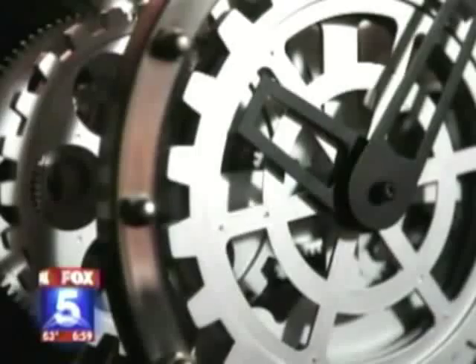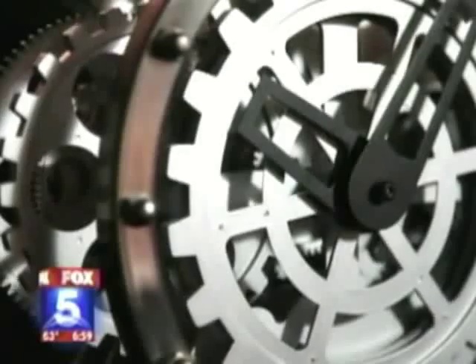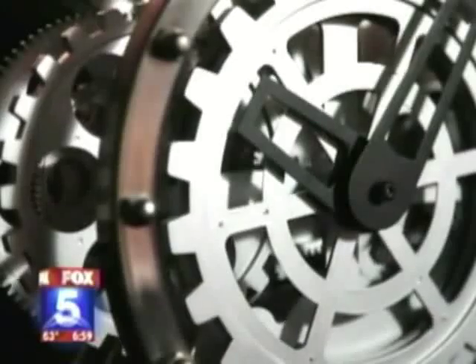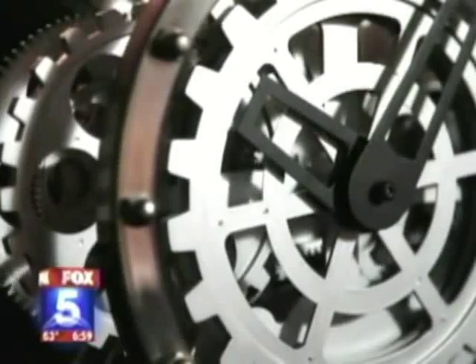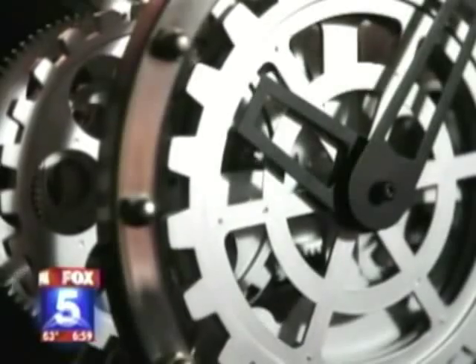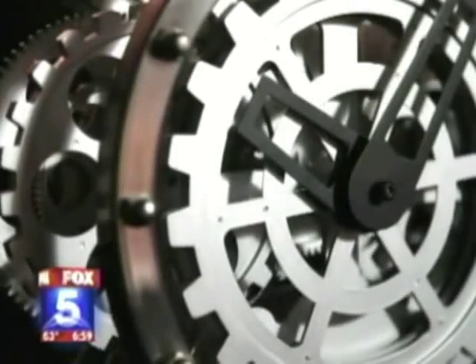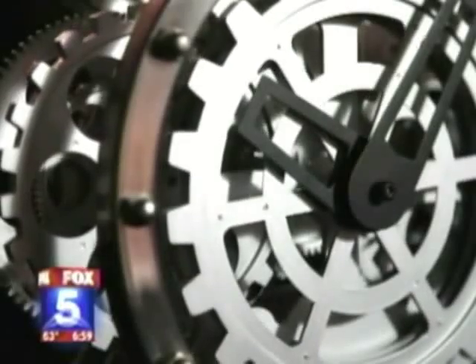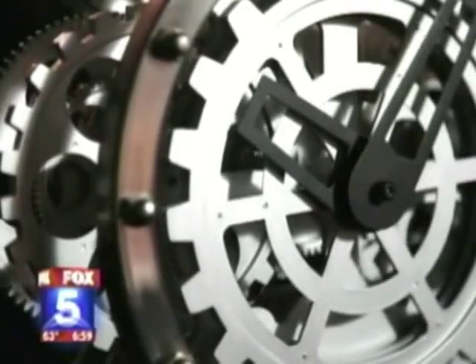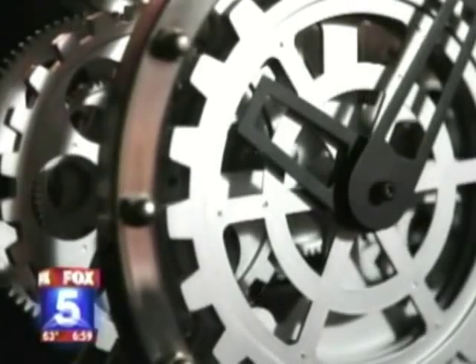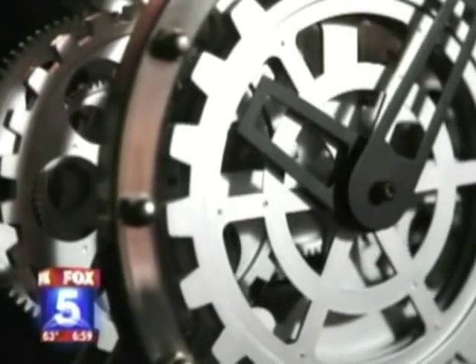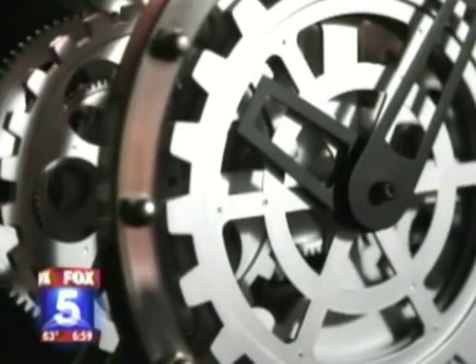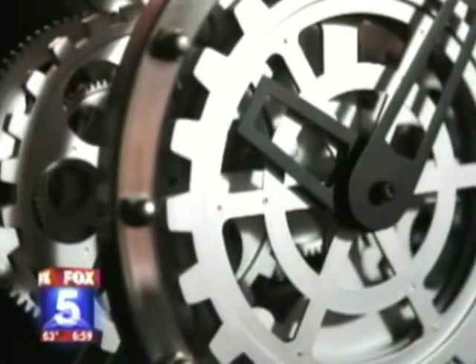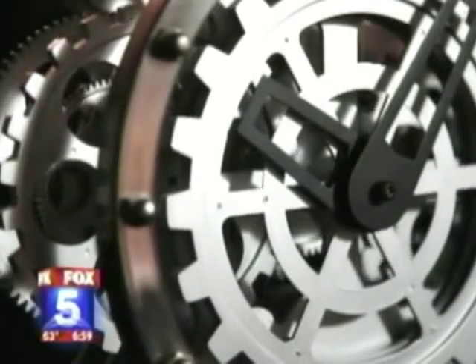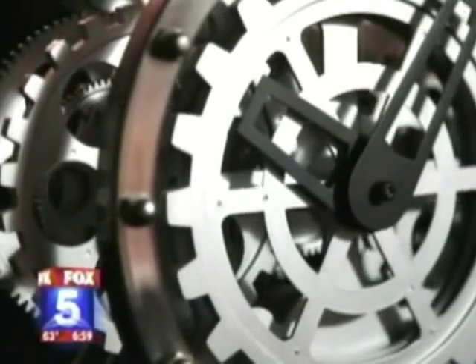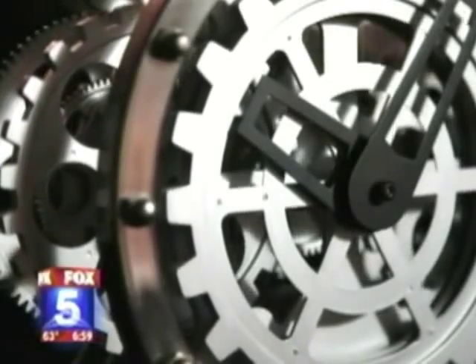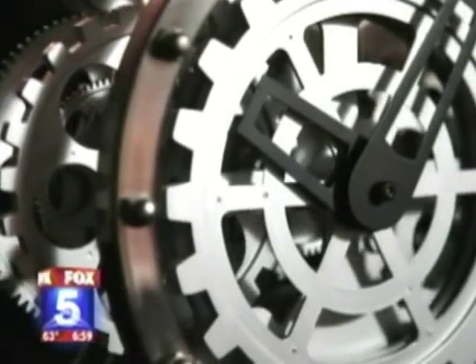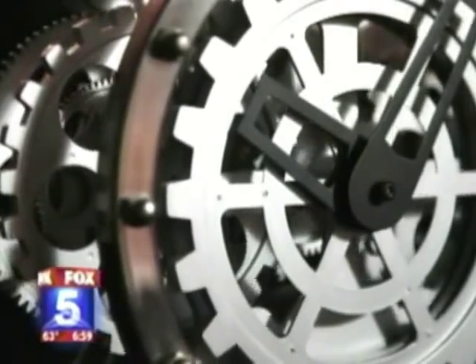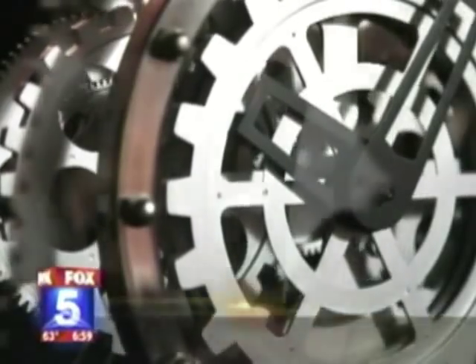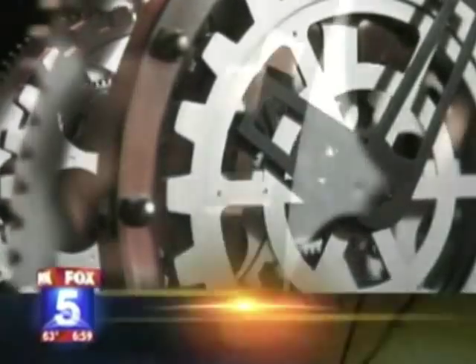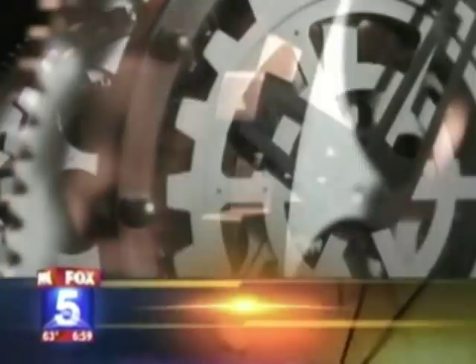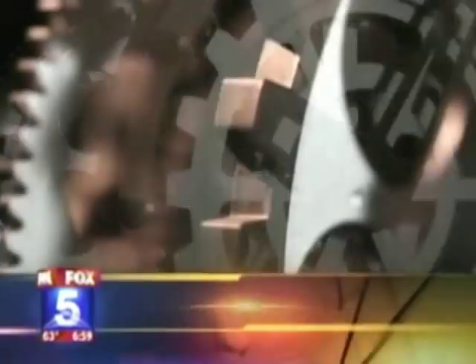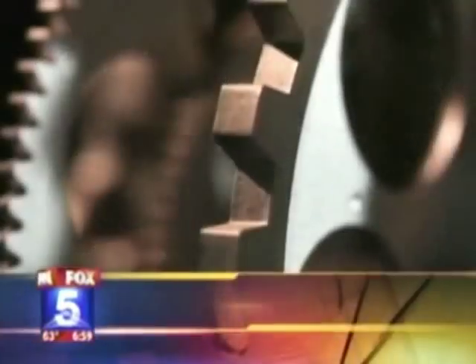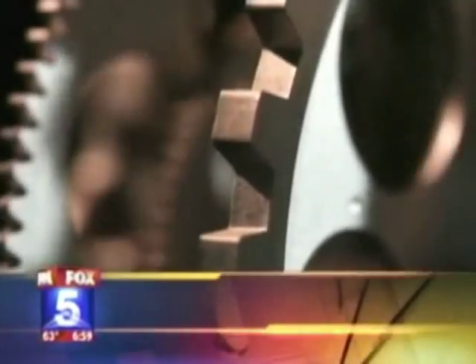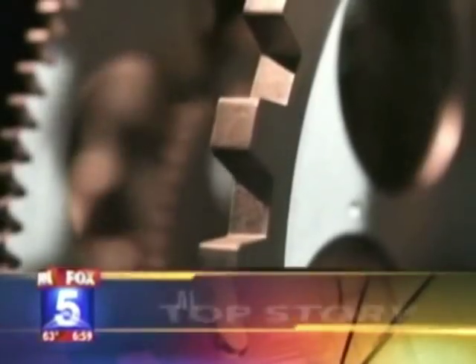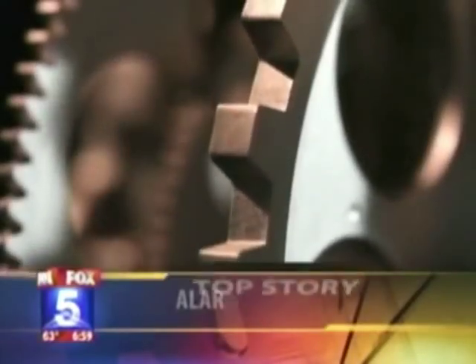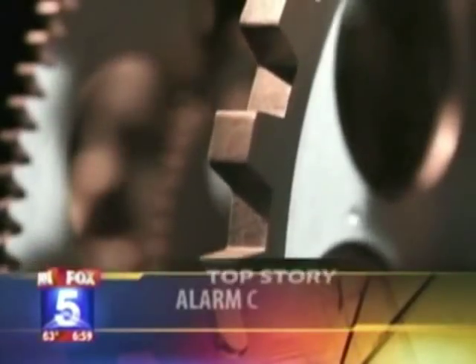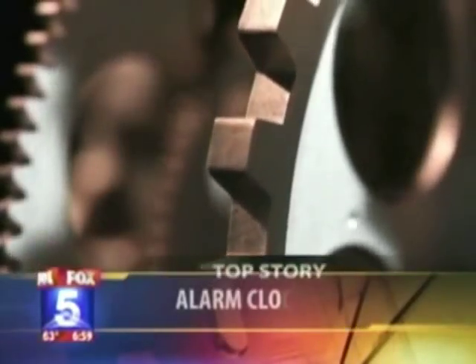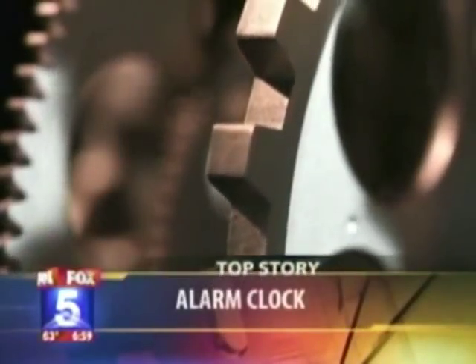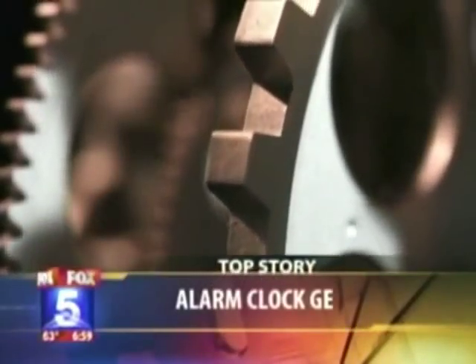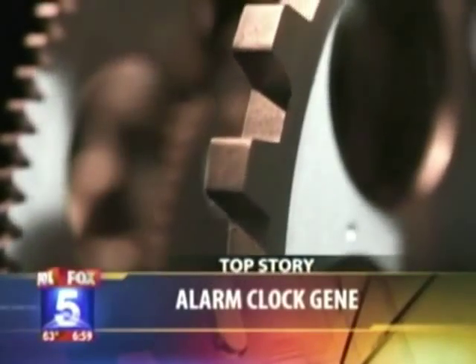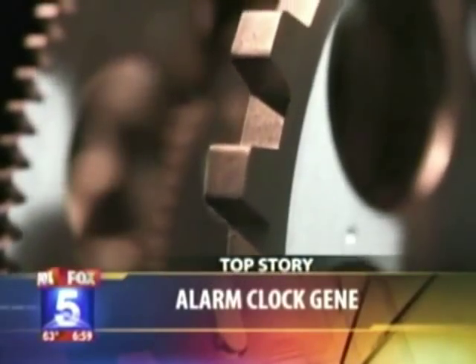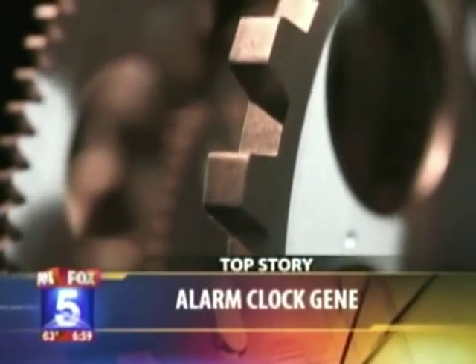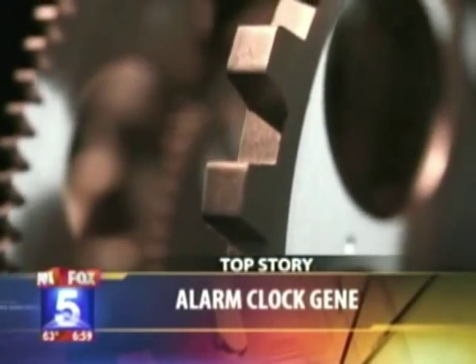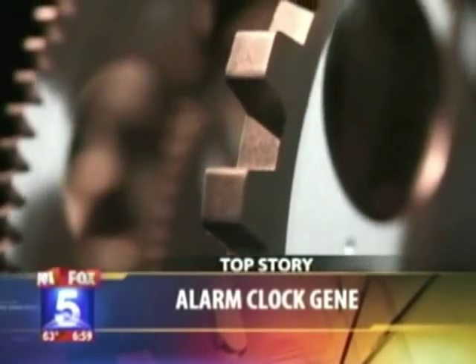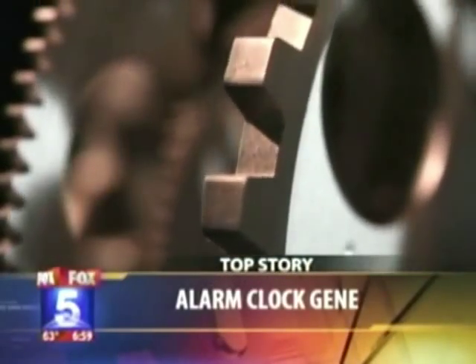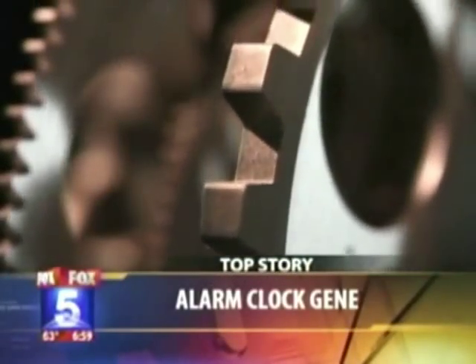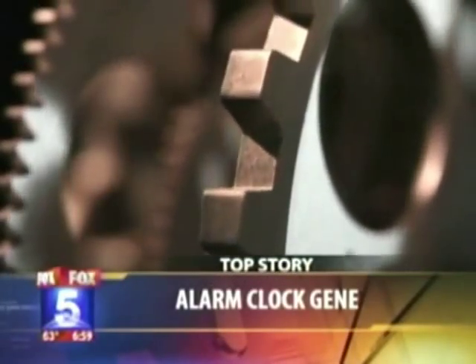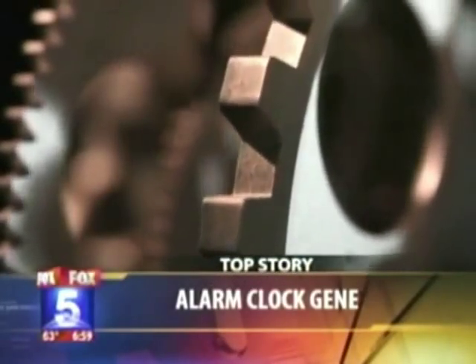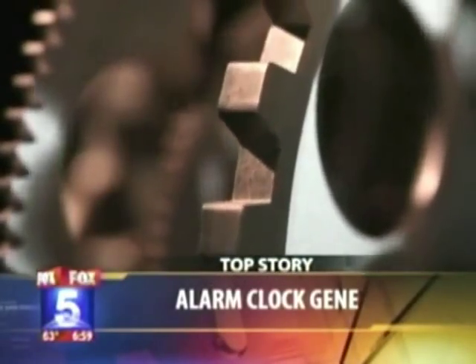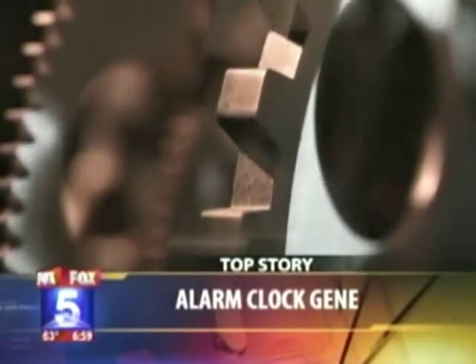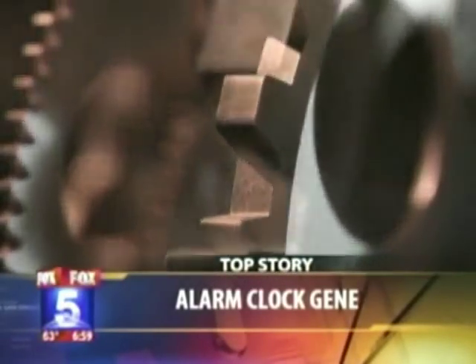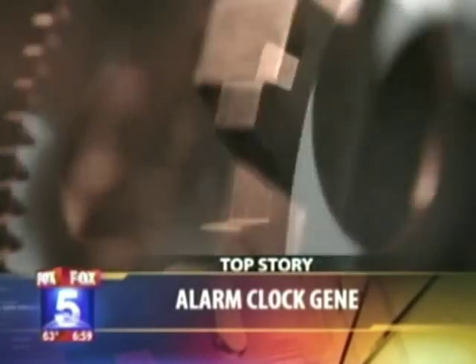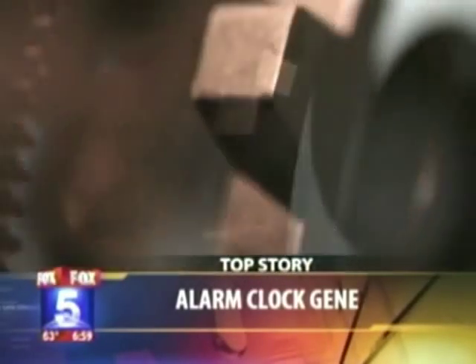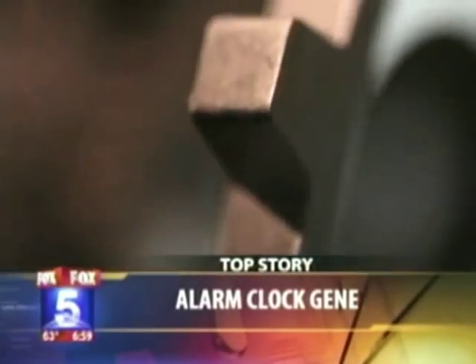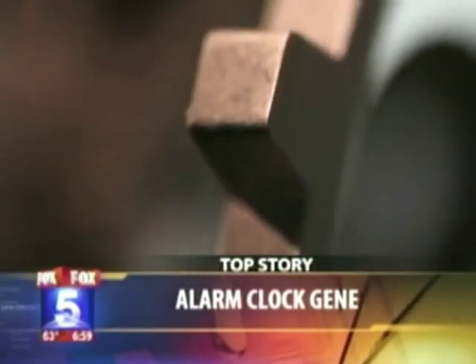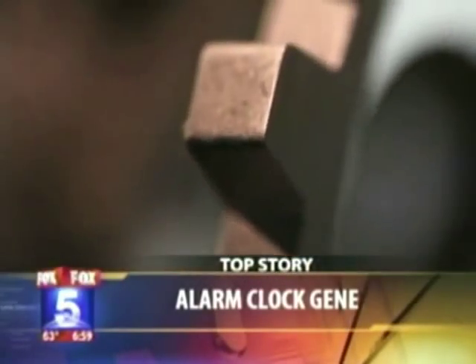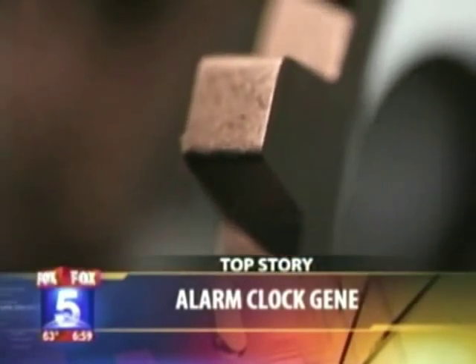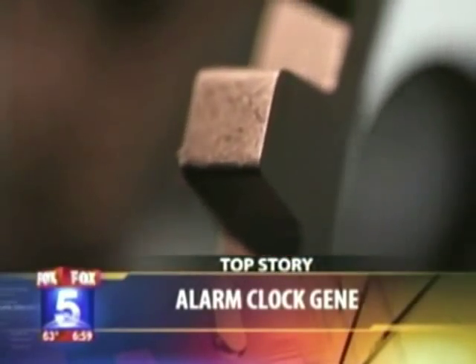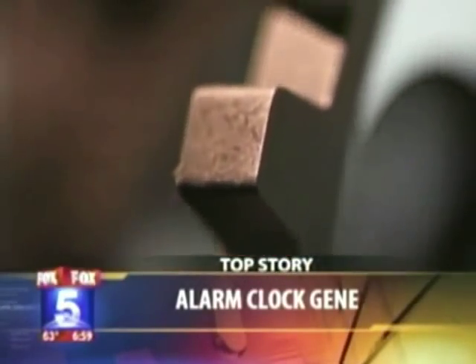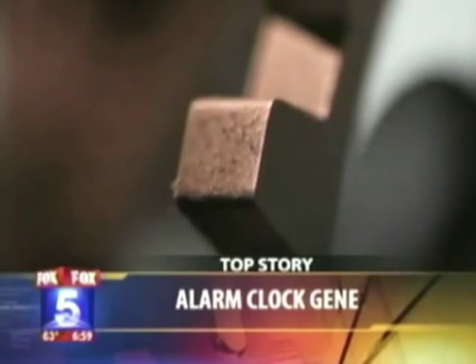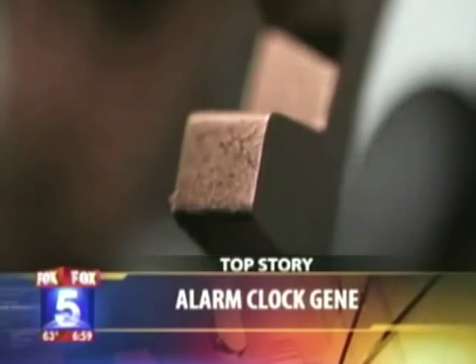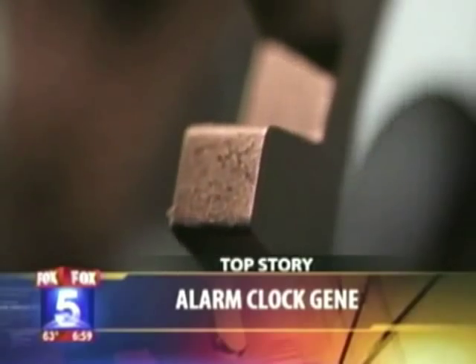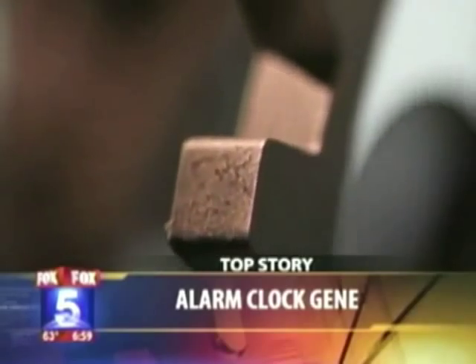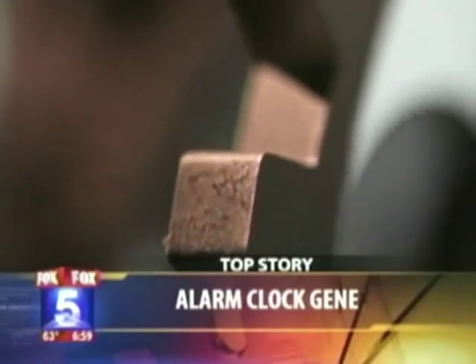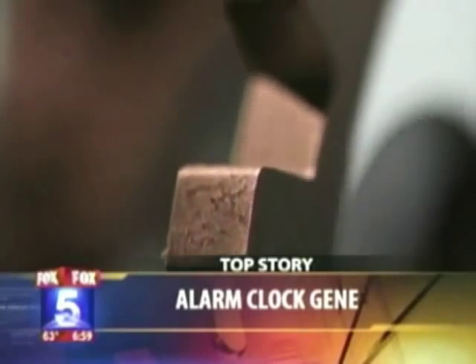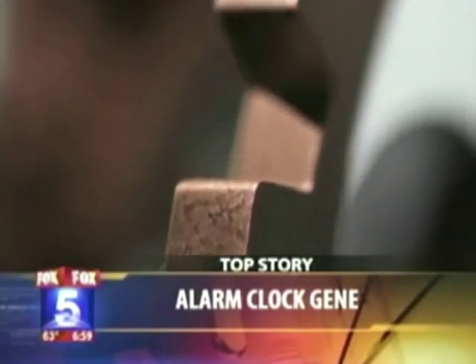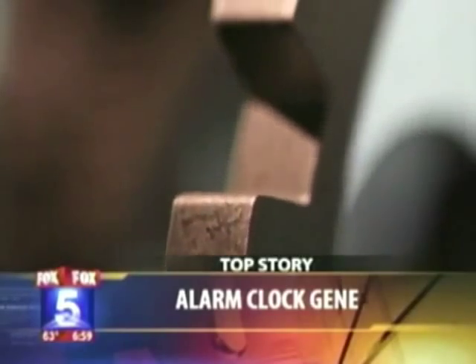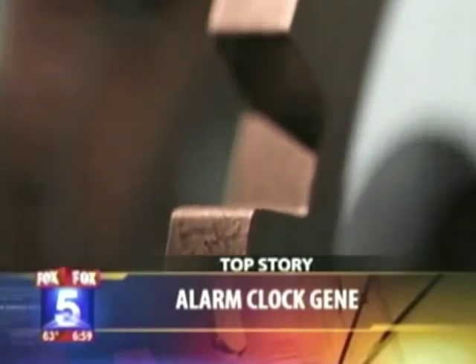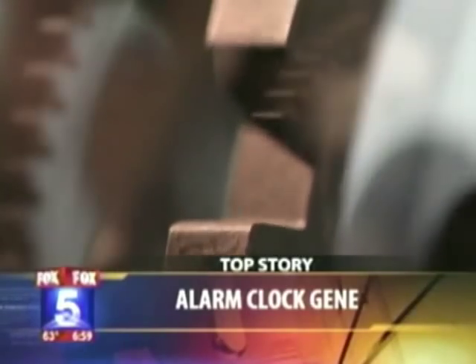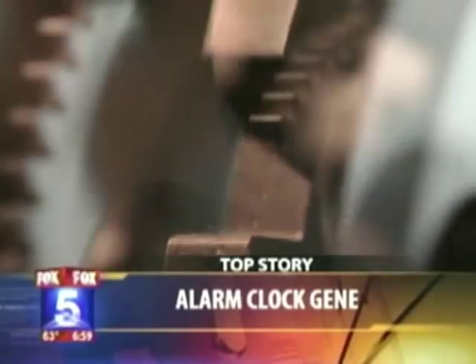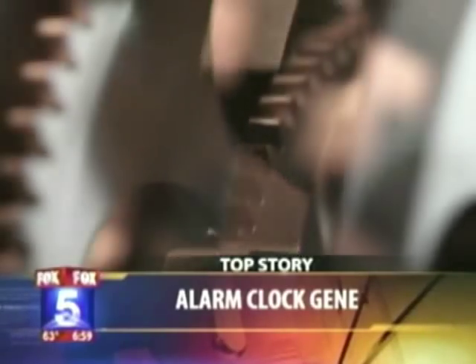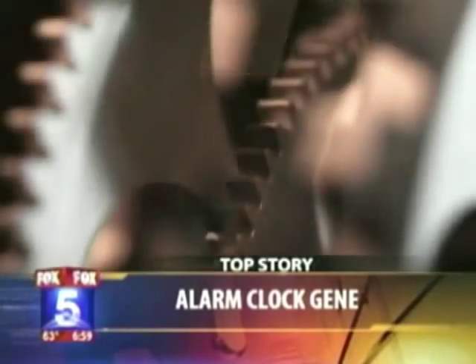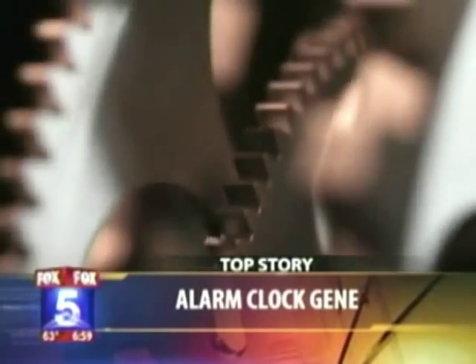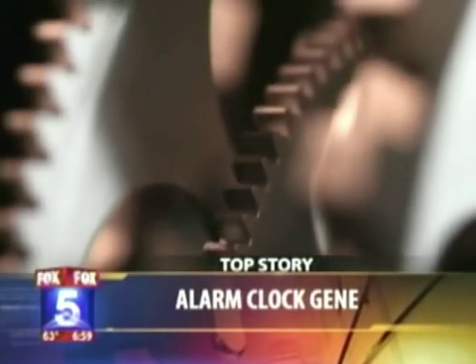Local researchers discover the alarm clock gene. They're here now to explain how it affects your sleep.